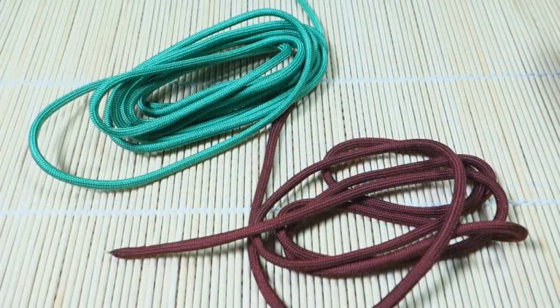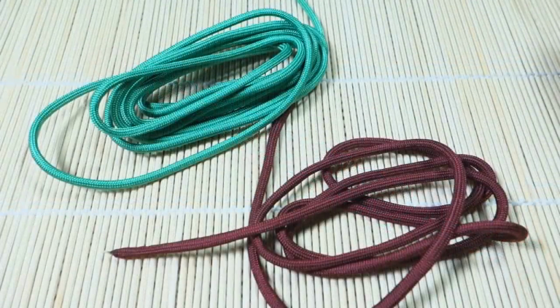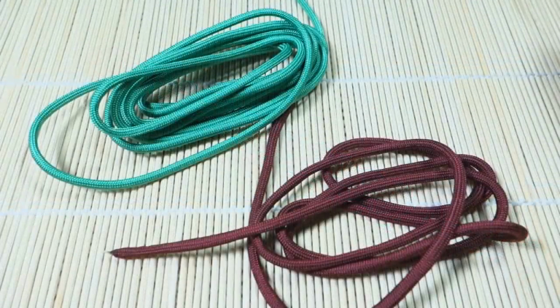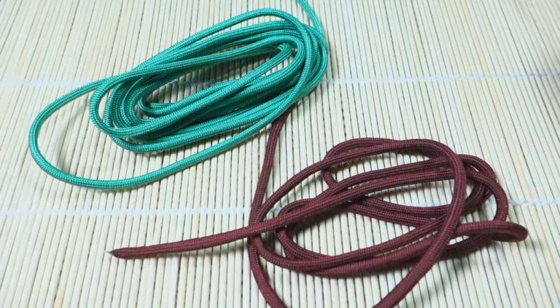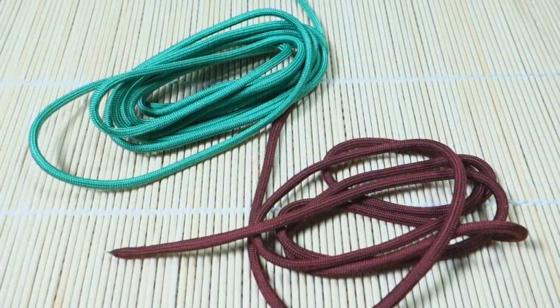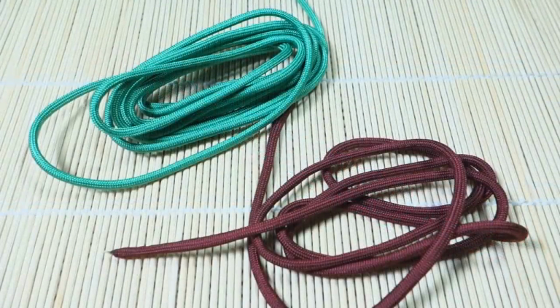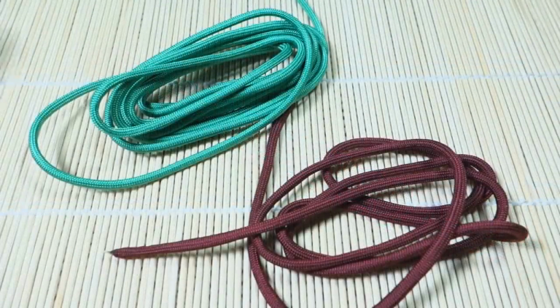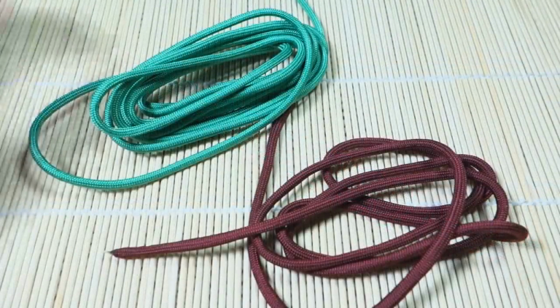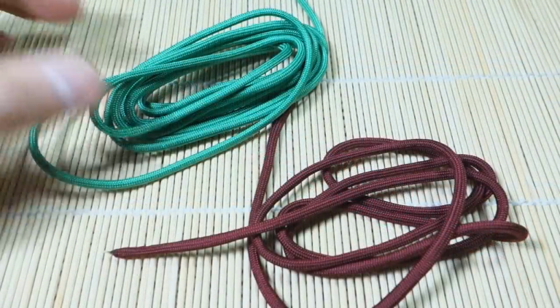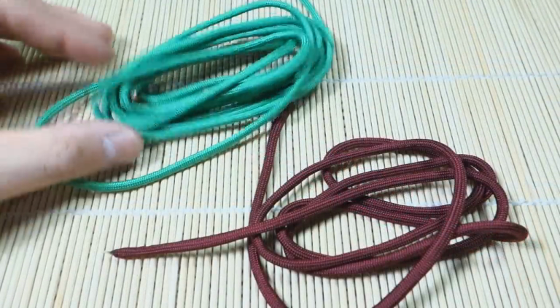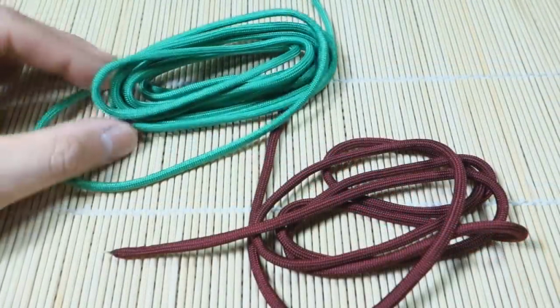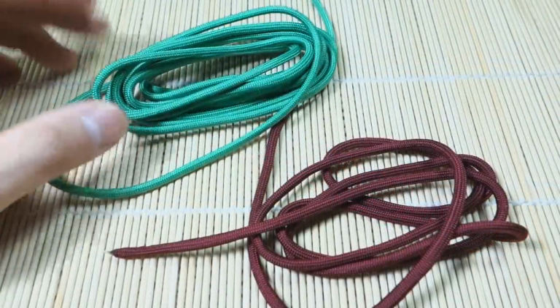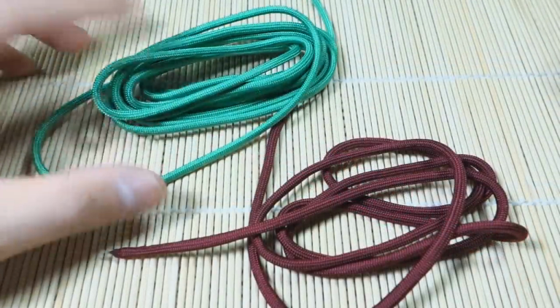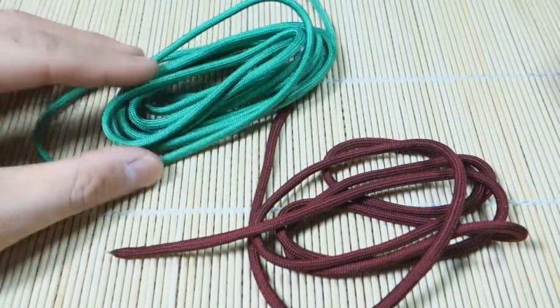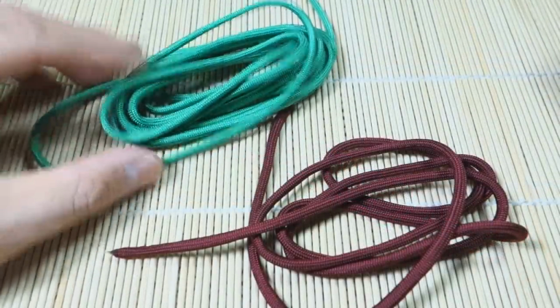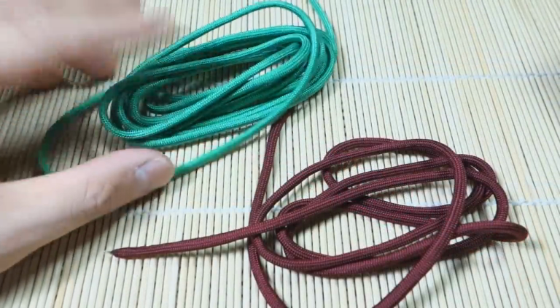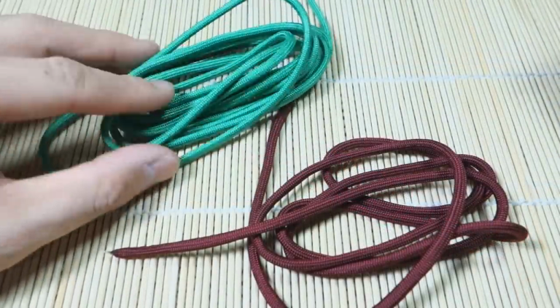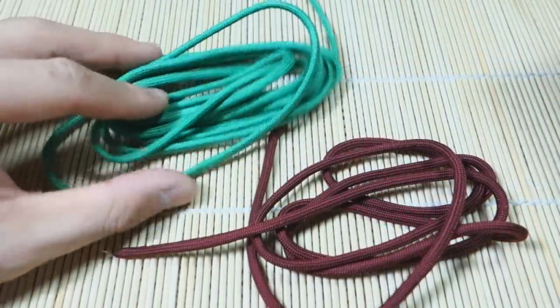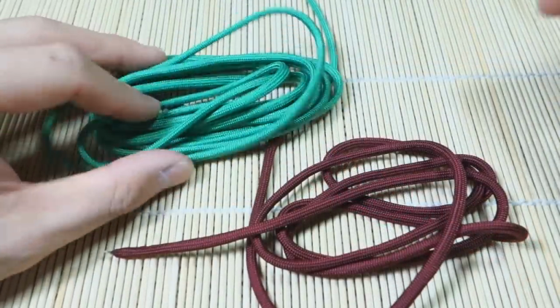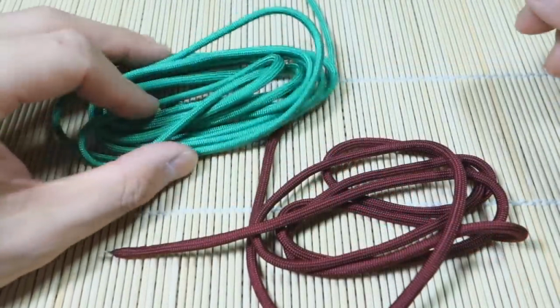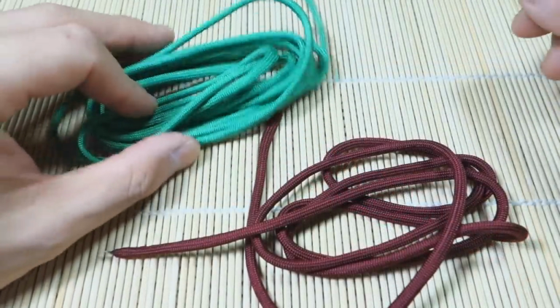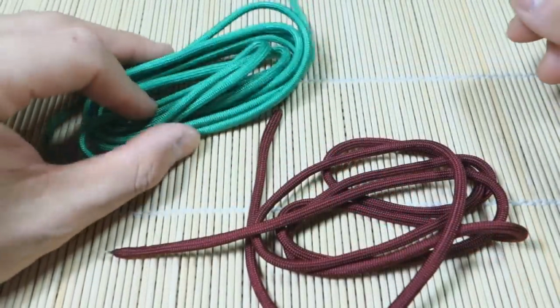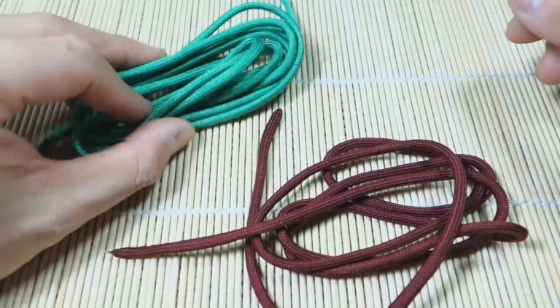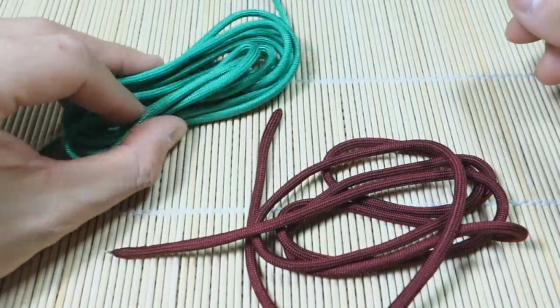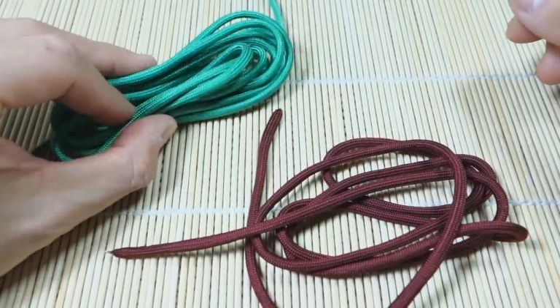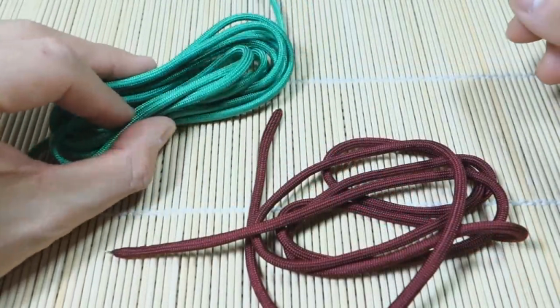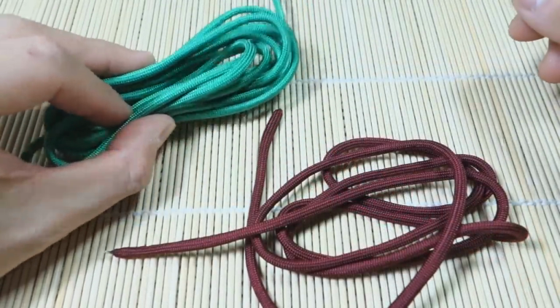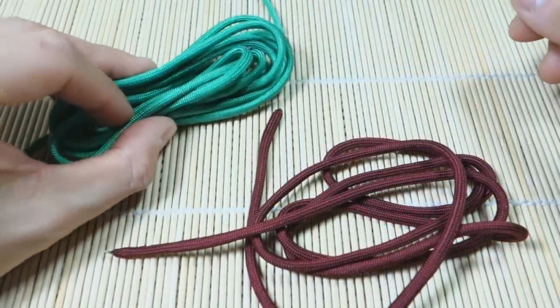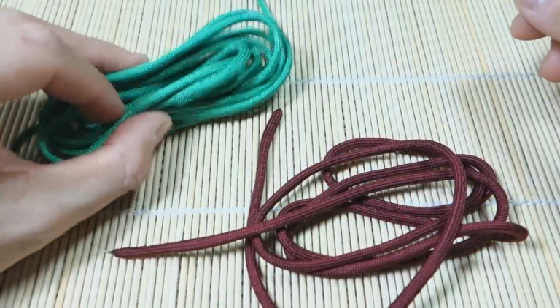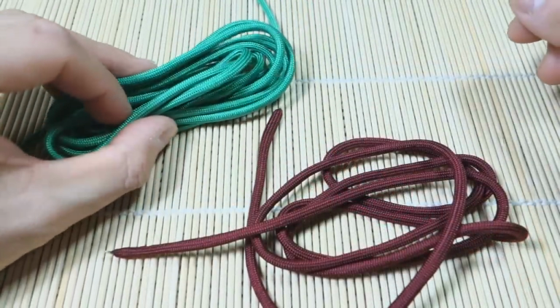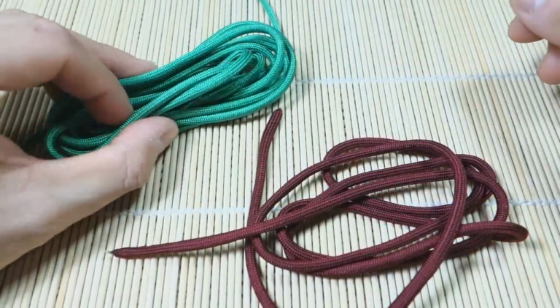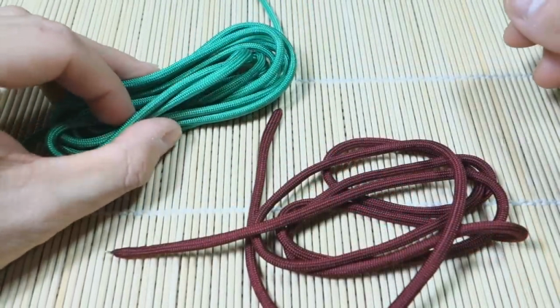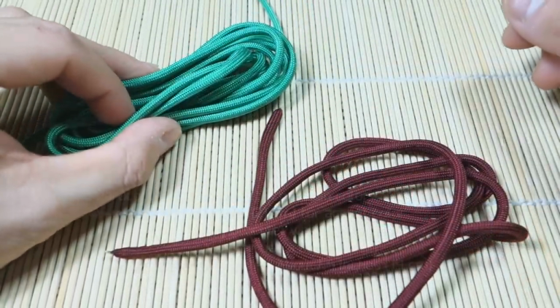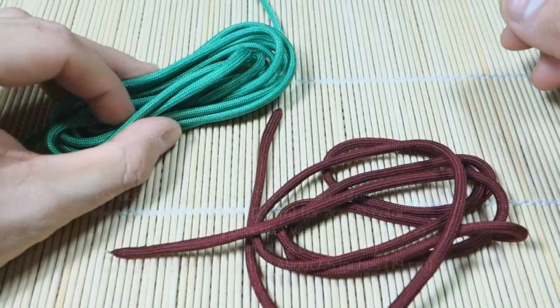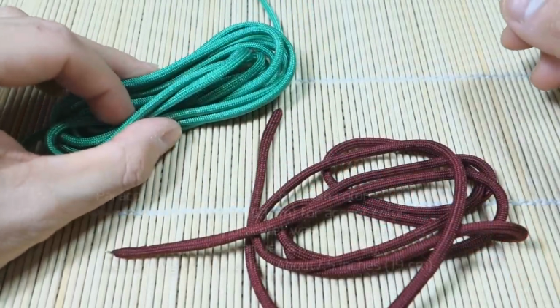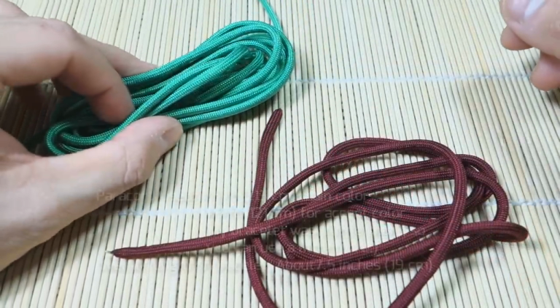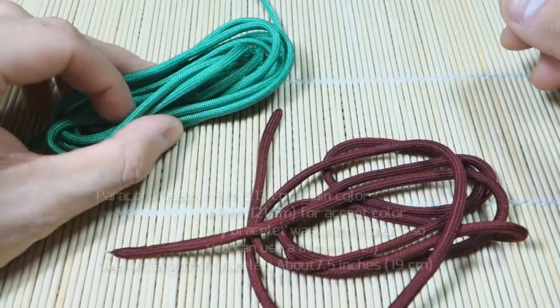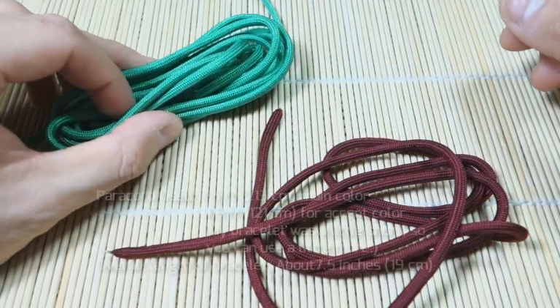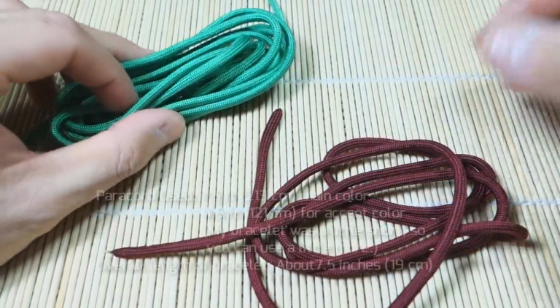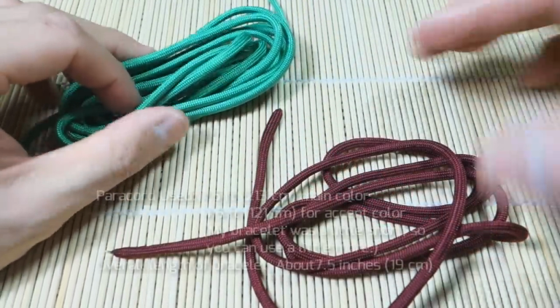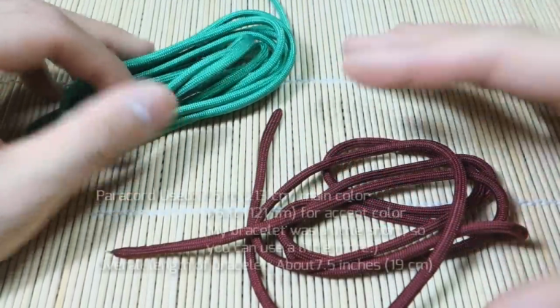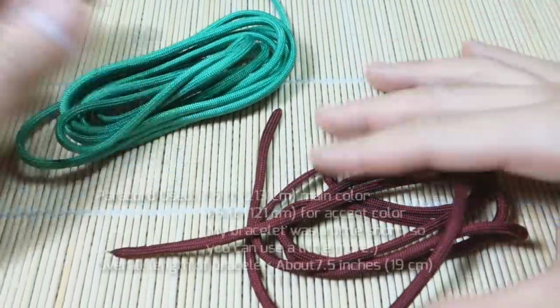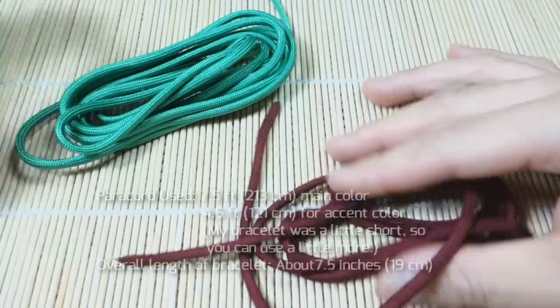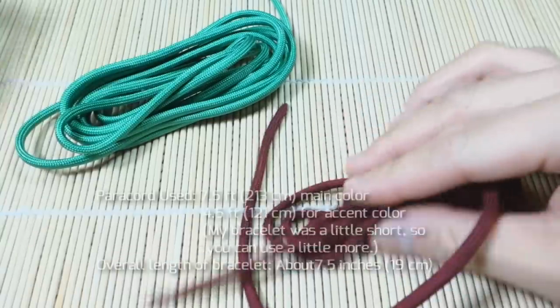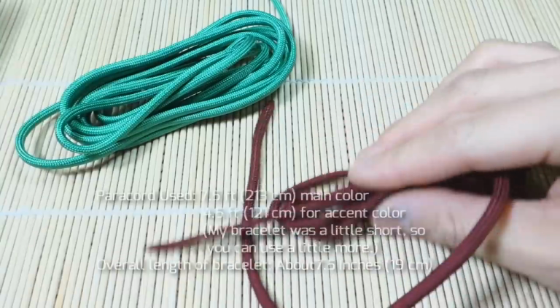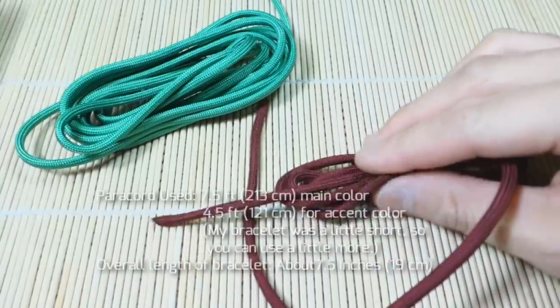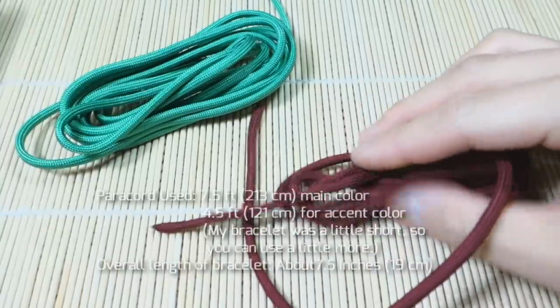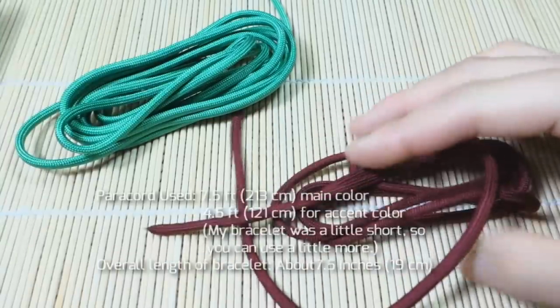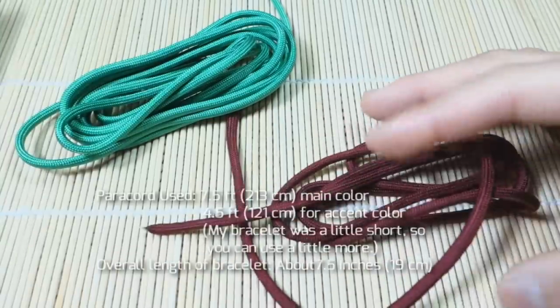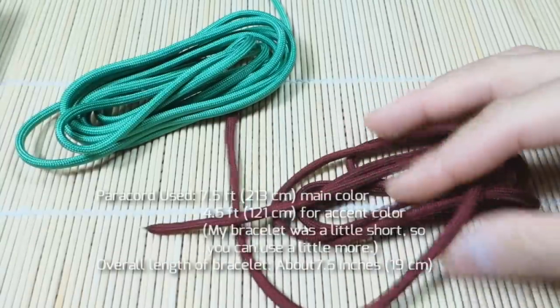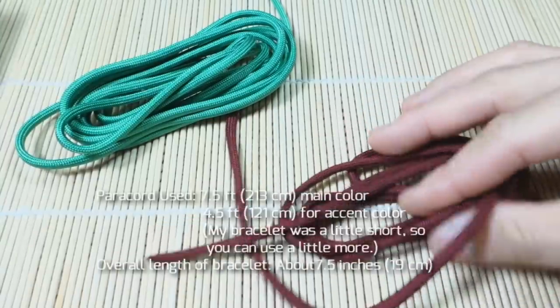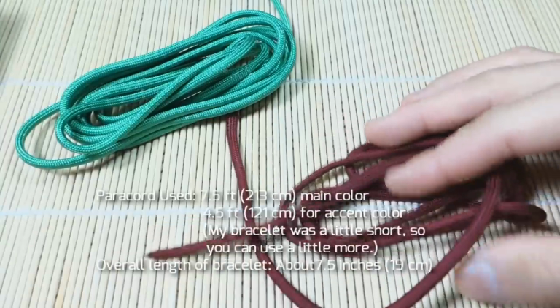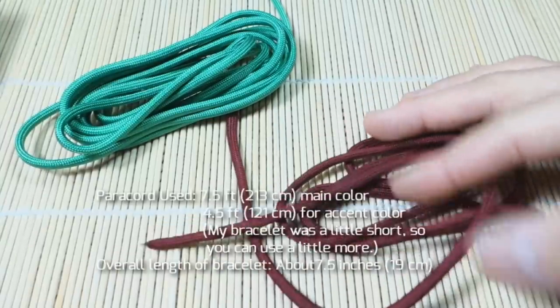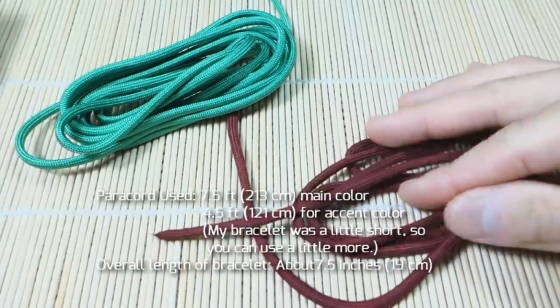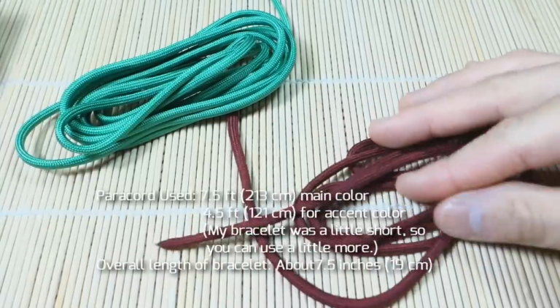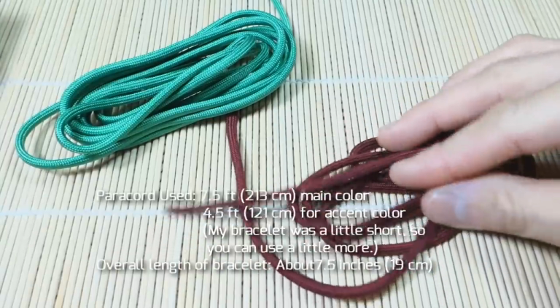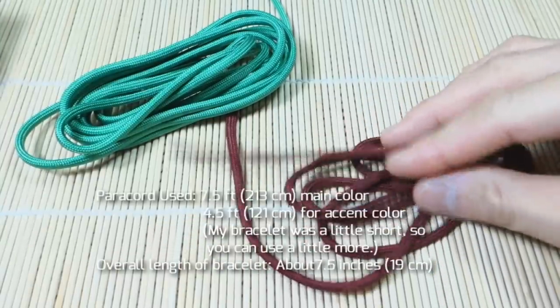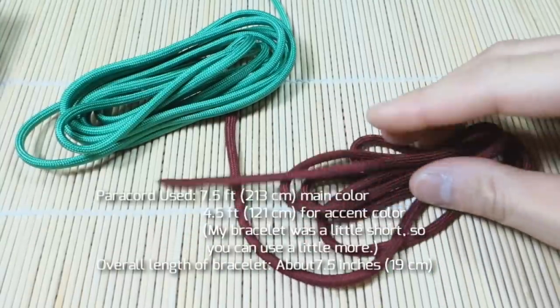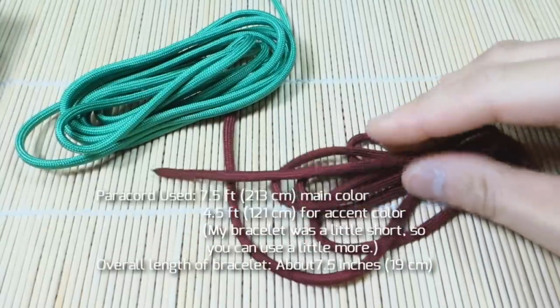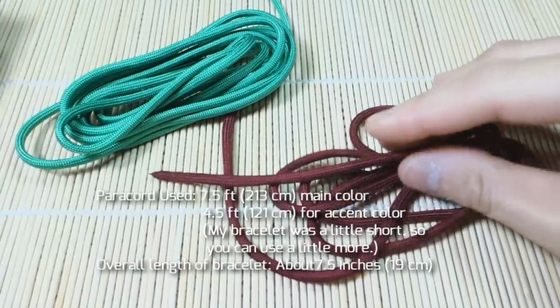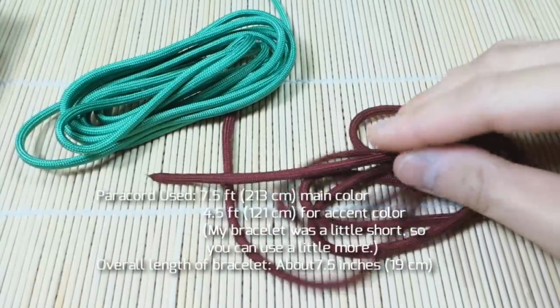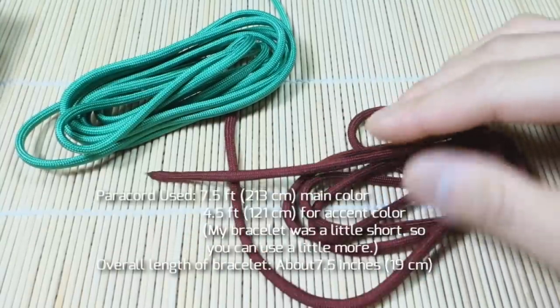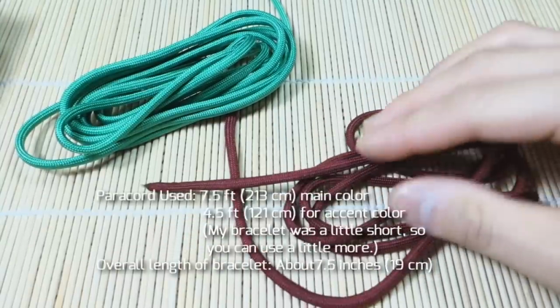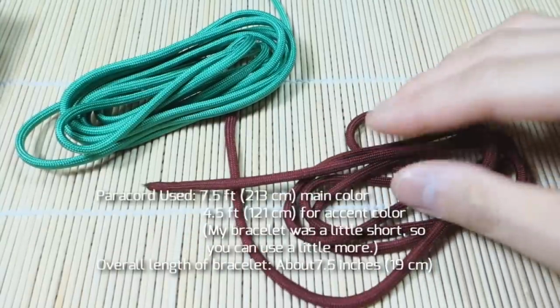Alright, let's get into the tutorial. I've got my paracord ready — just a little over seven feet of green and about four feet of the burgundy paracord.